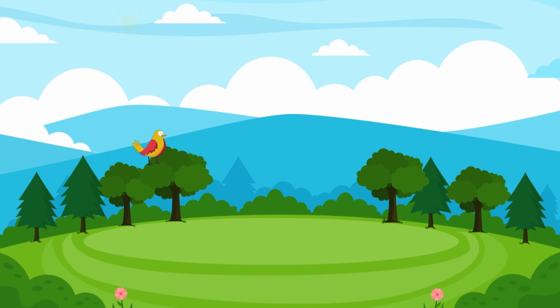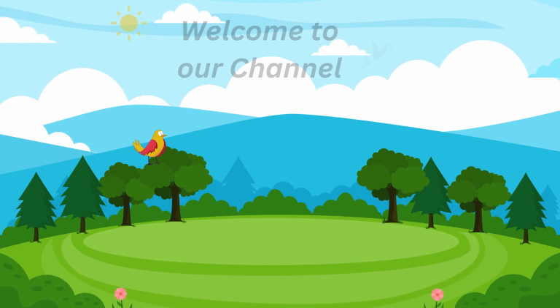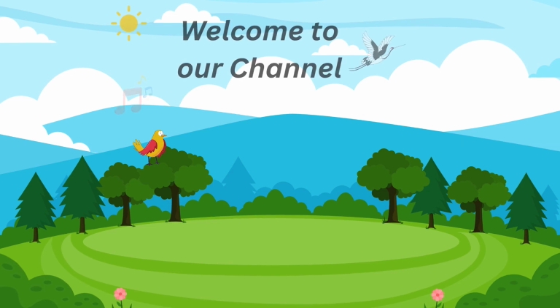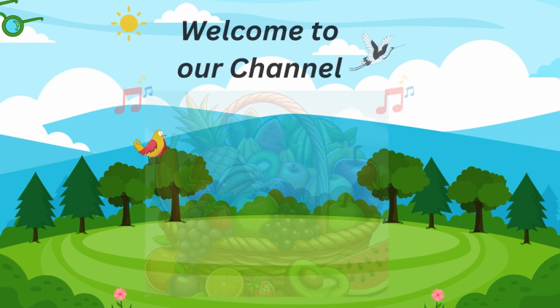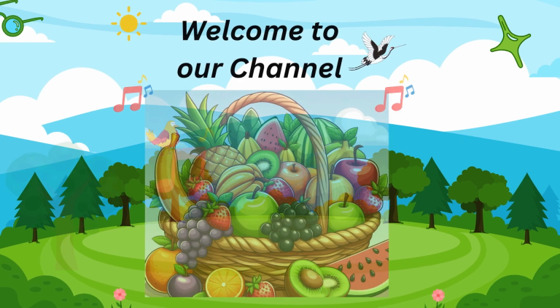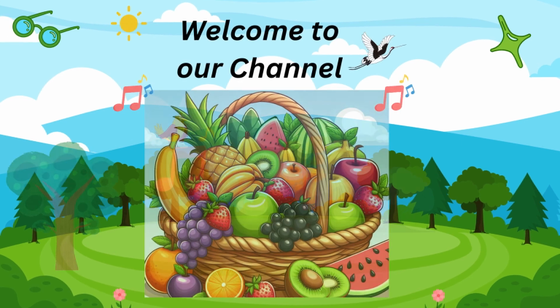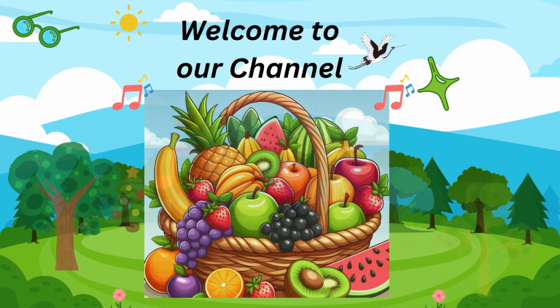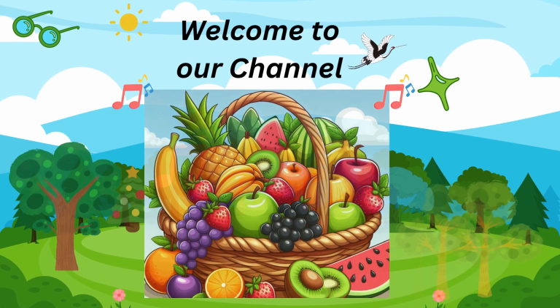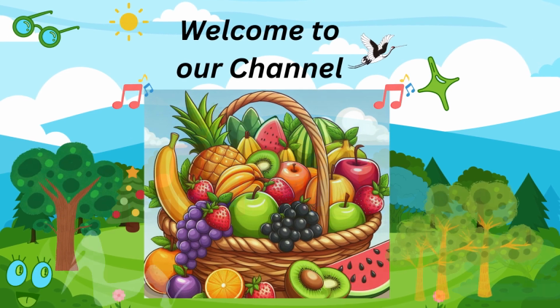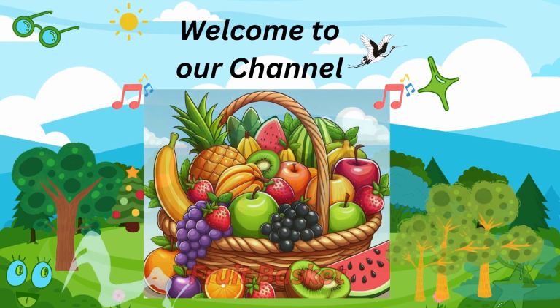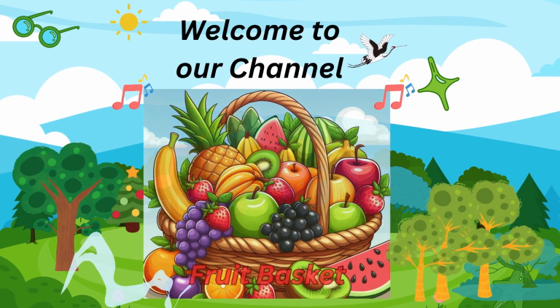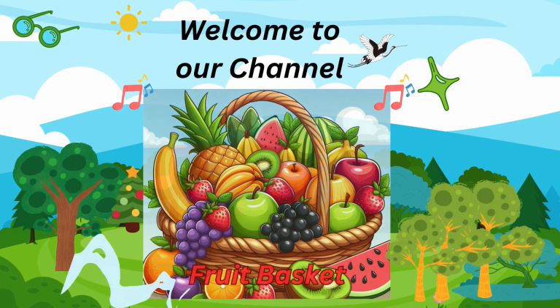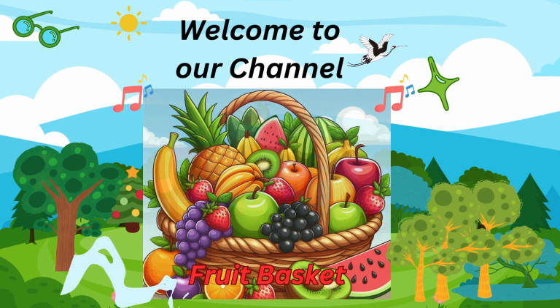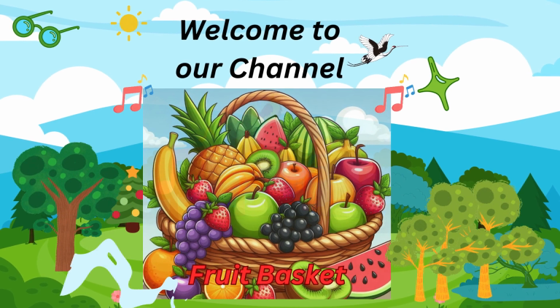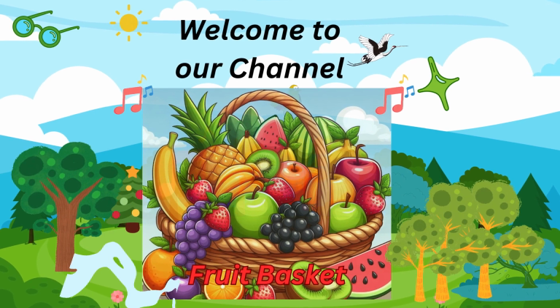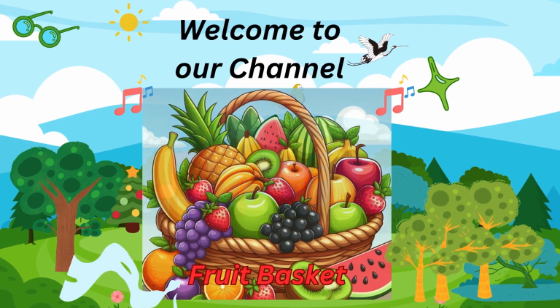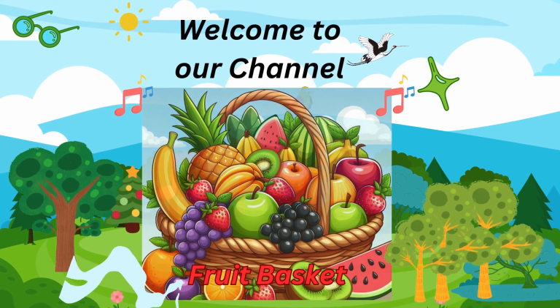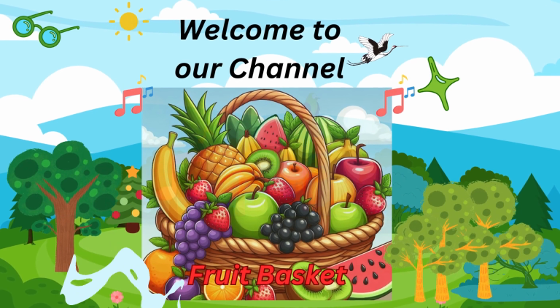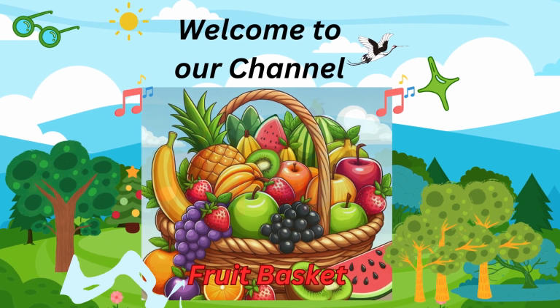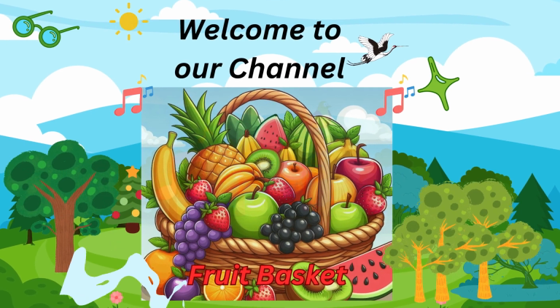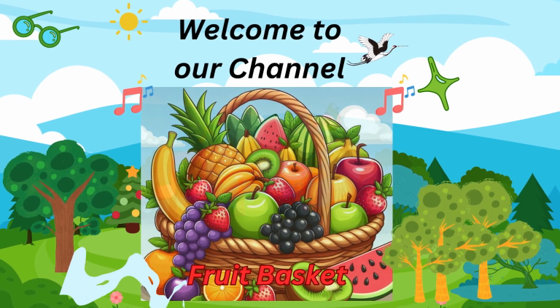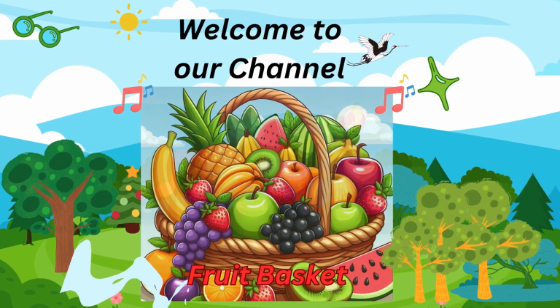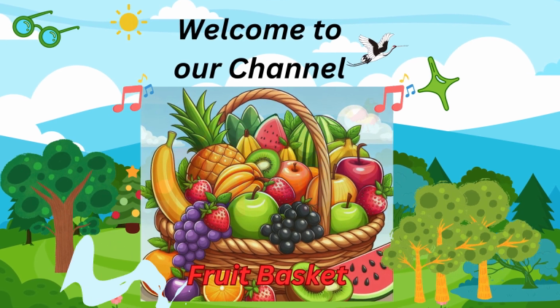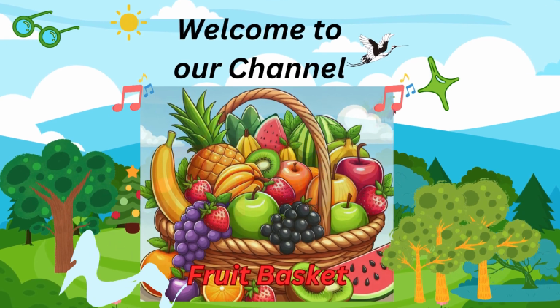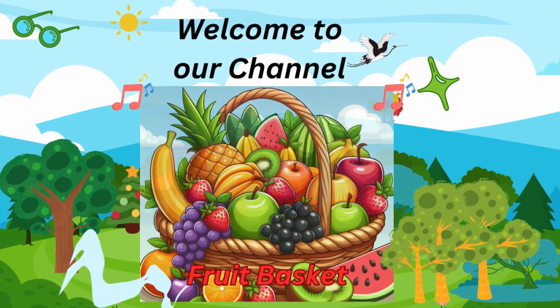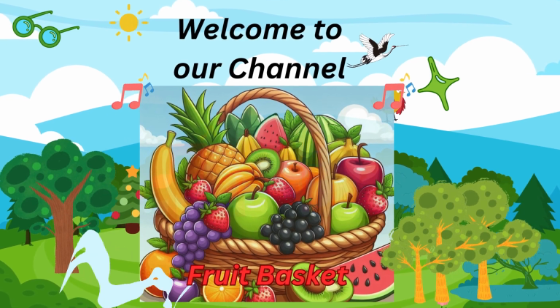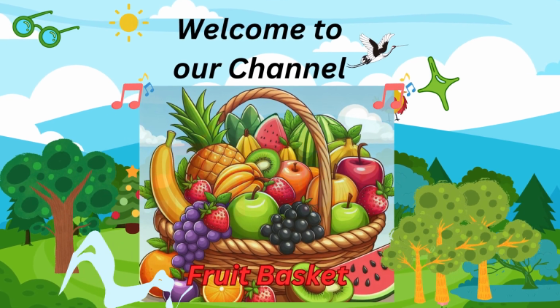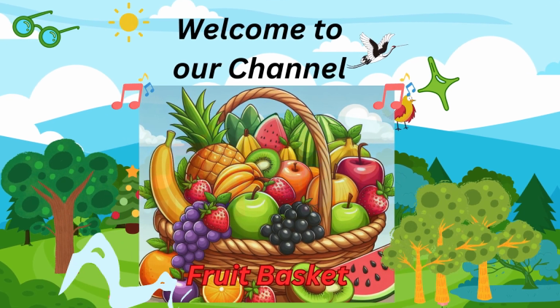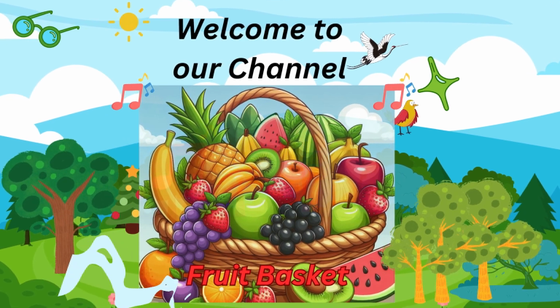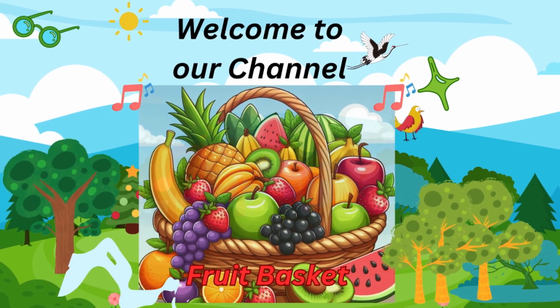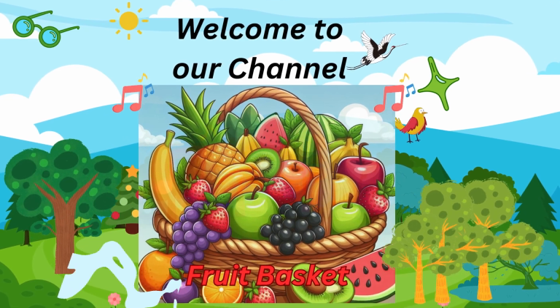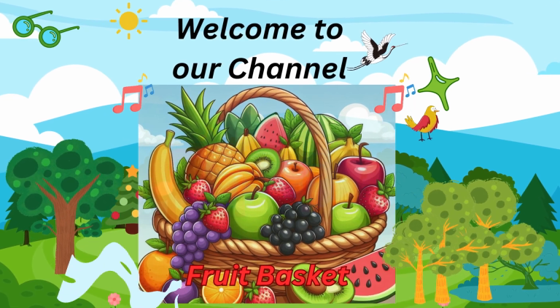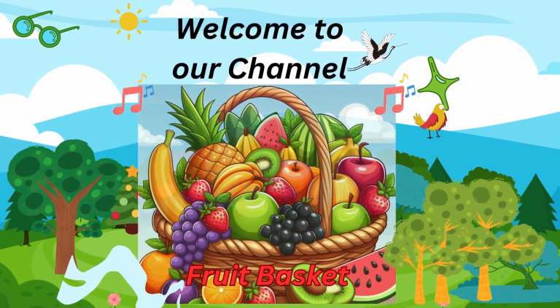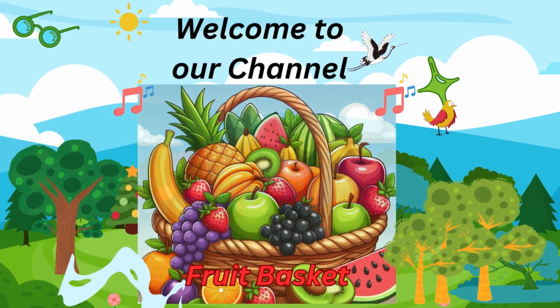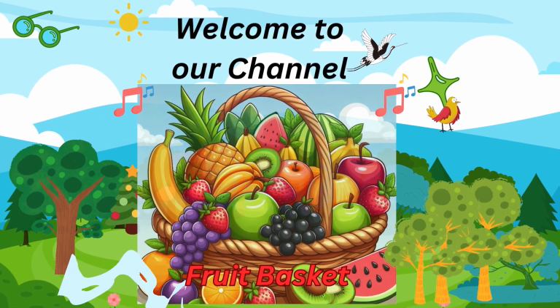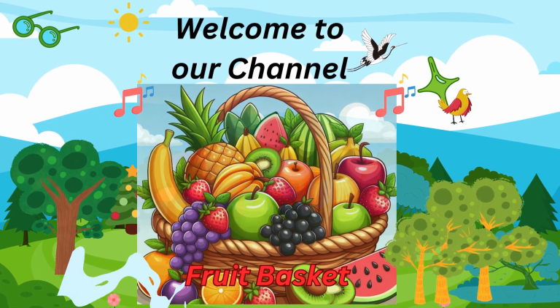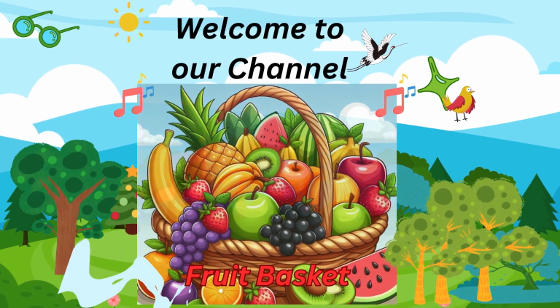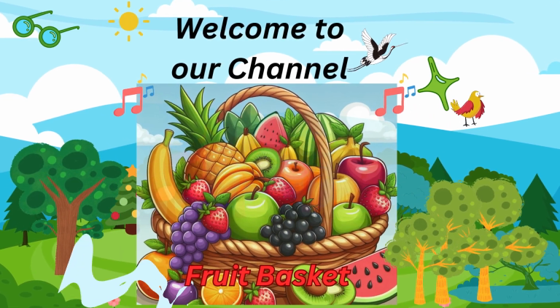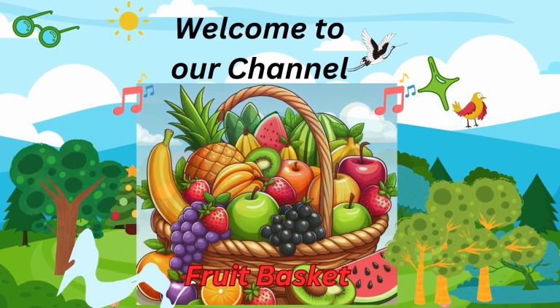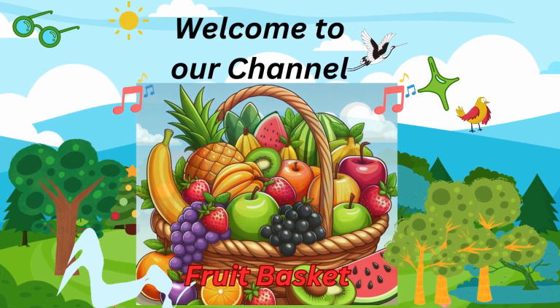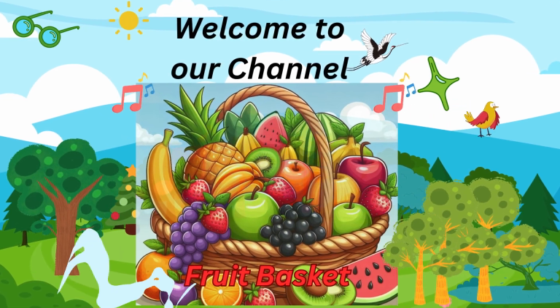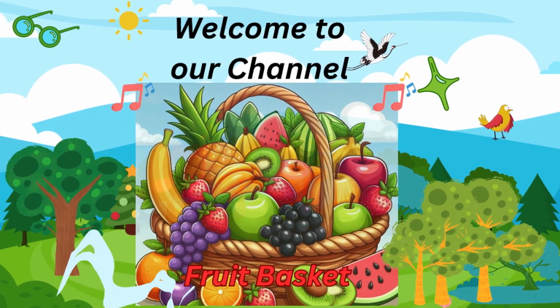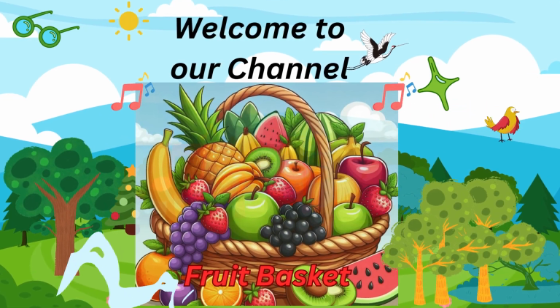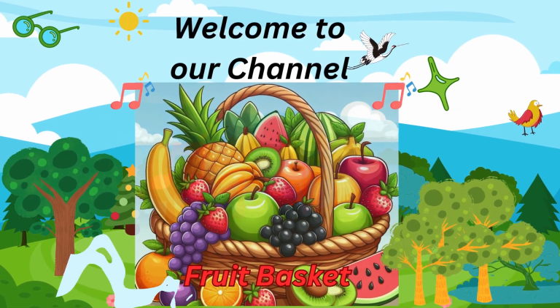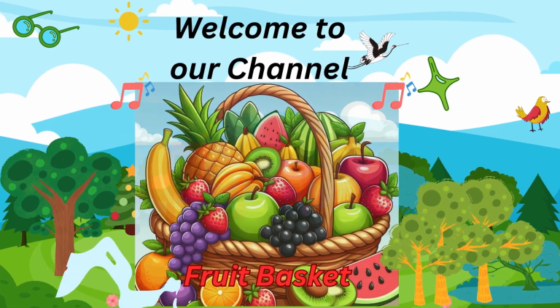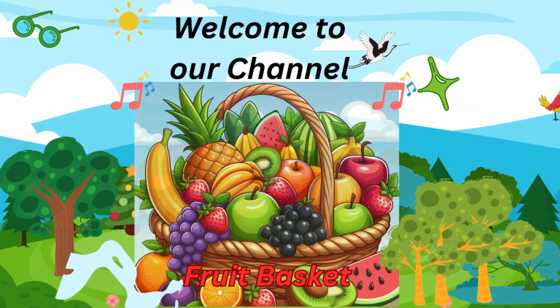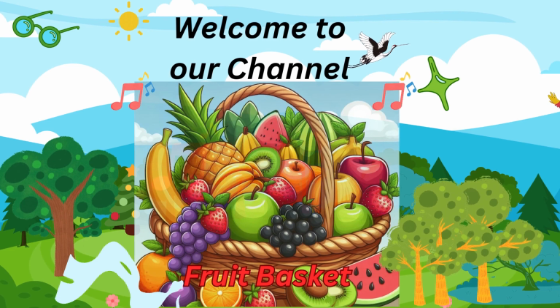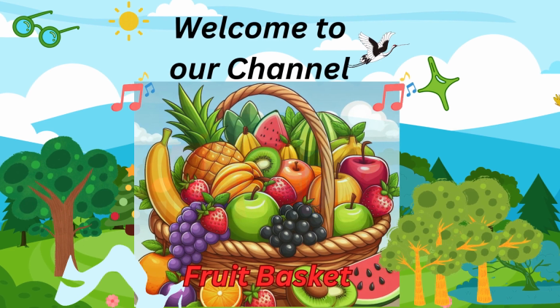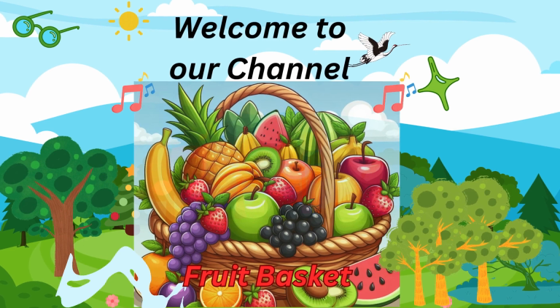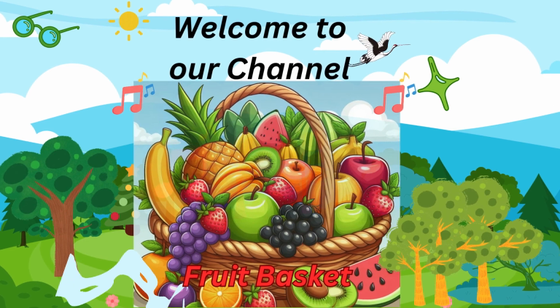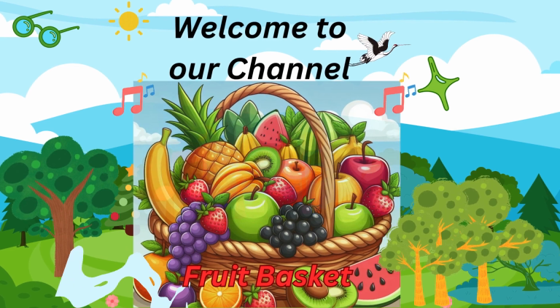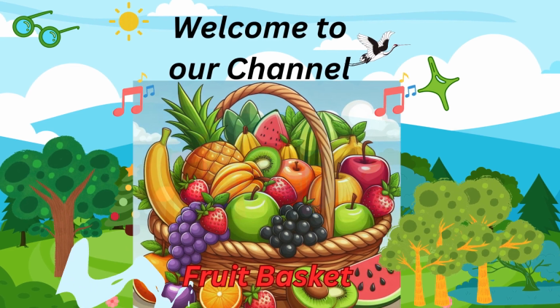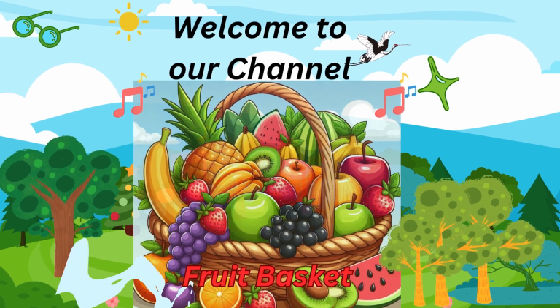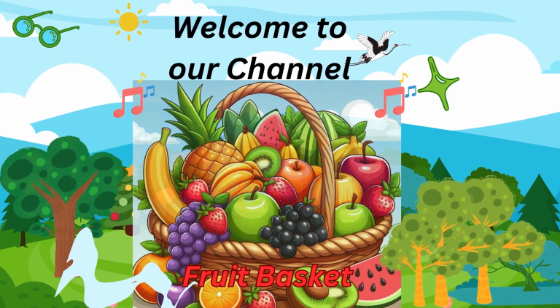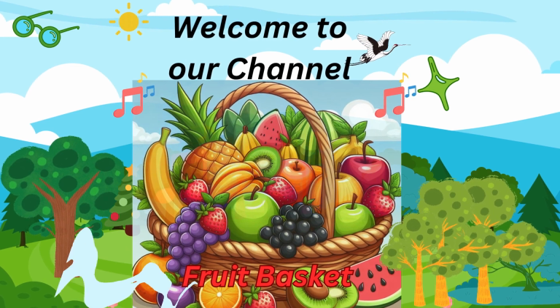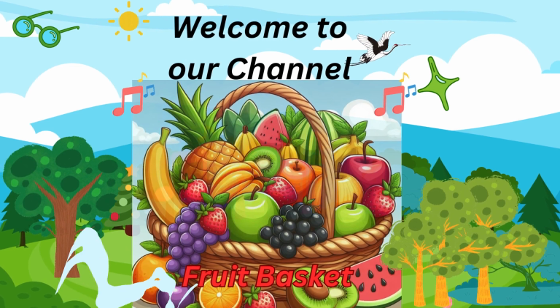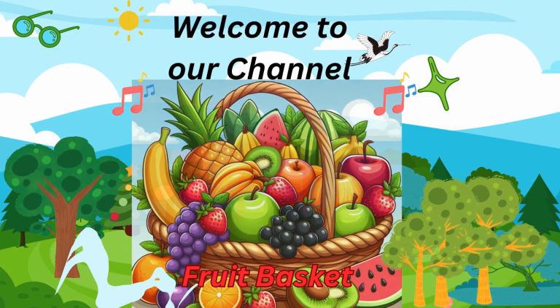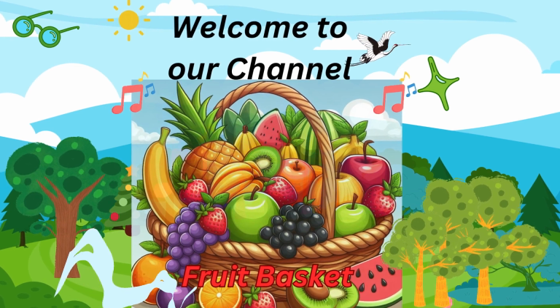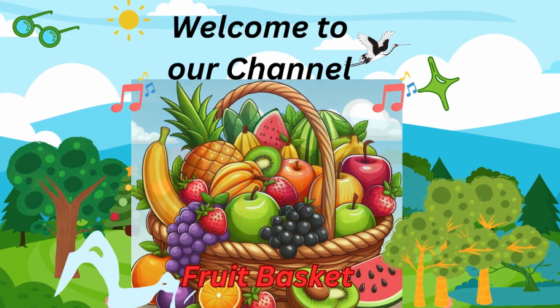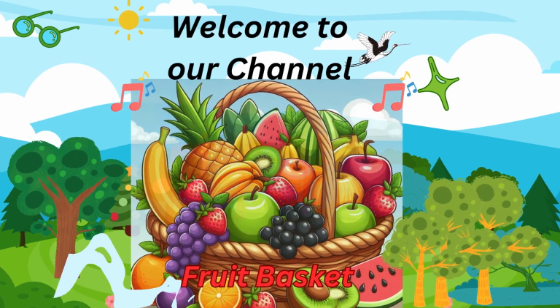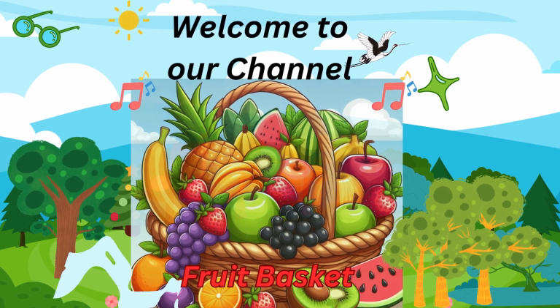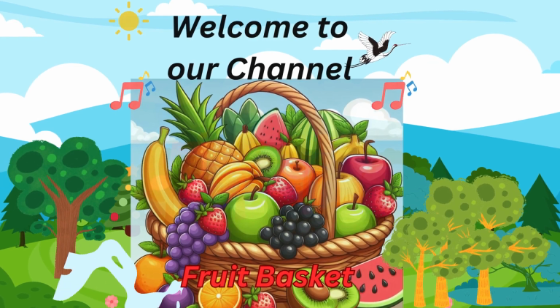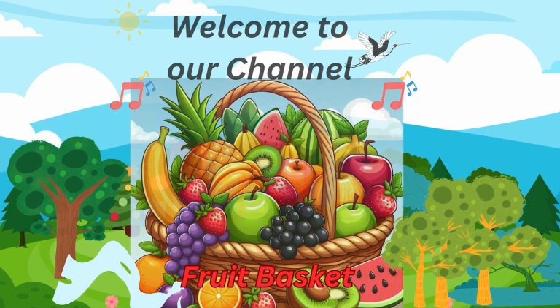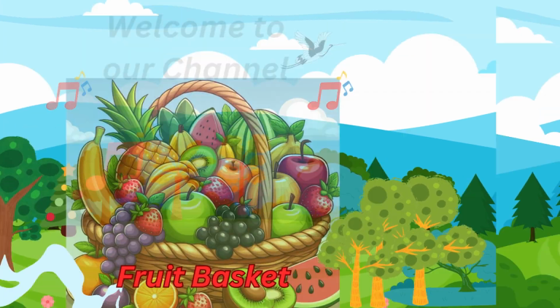Hello friends, welcome back to our channel. Today we're going to study about fruit names starting from A to Z. So let's start.